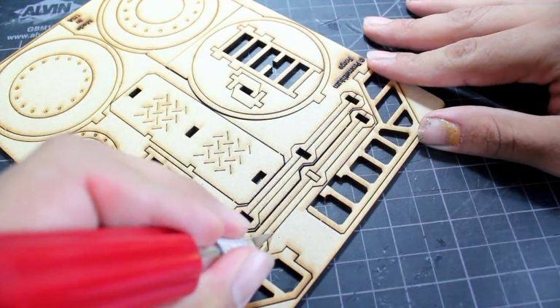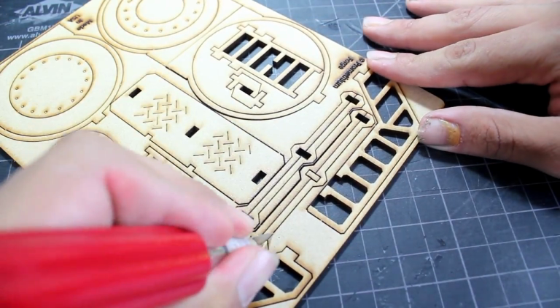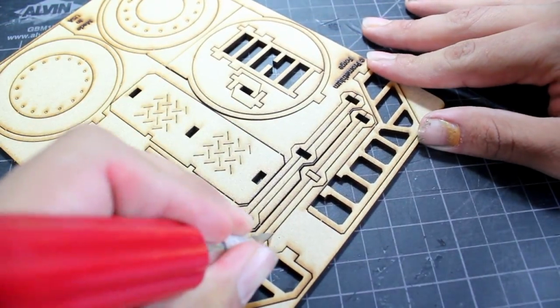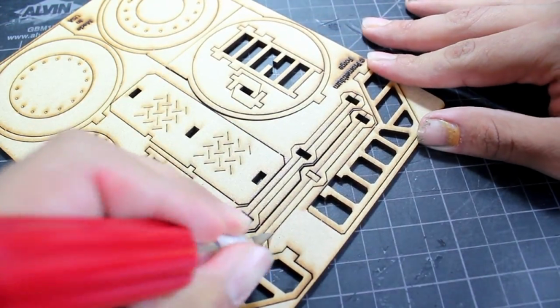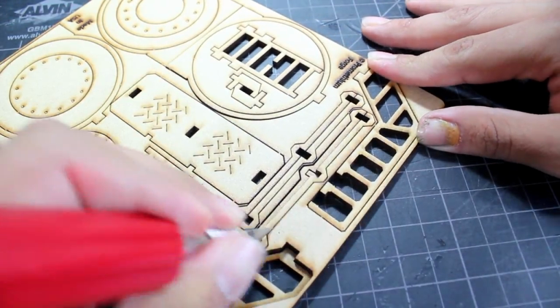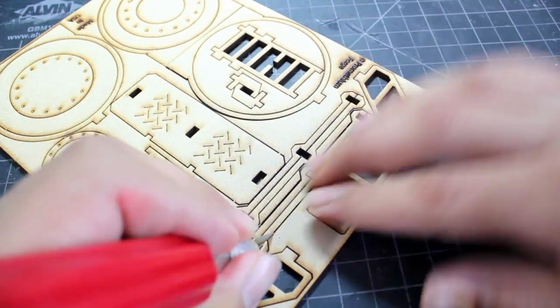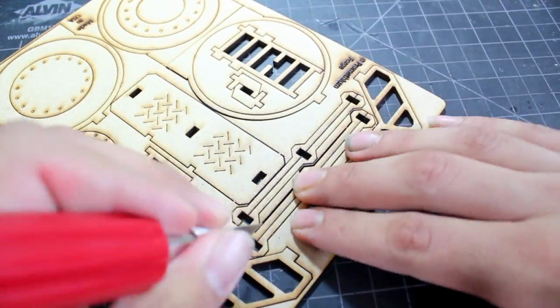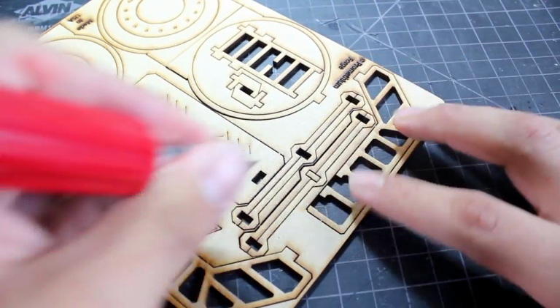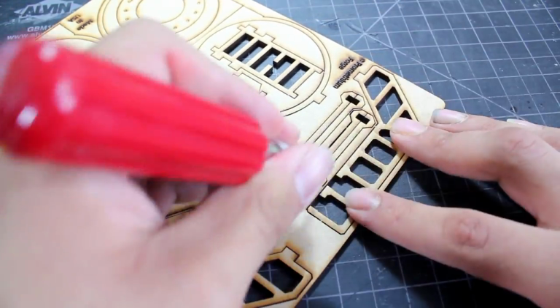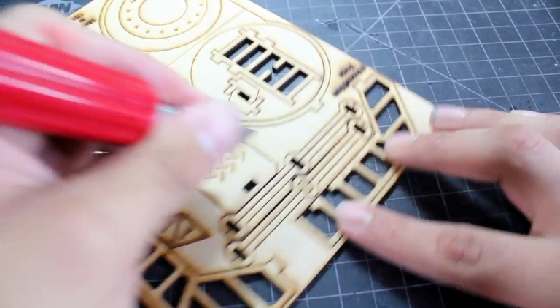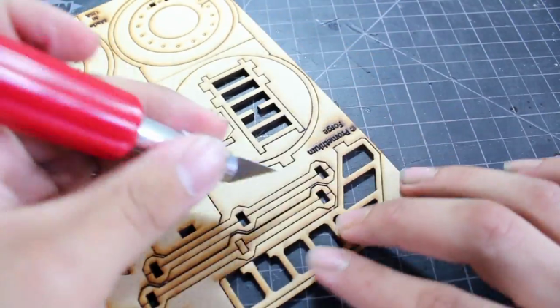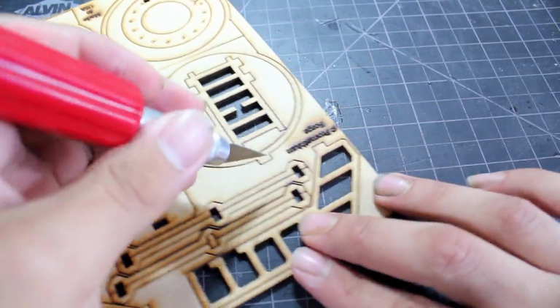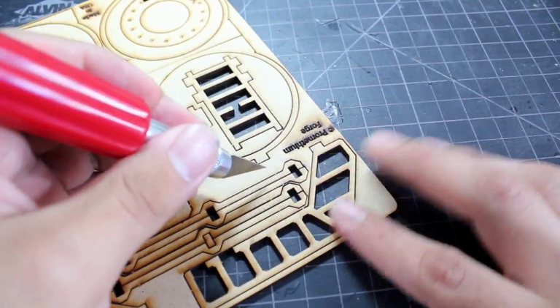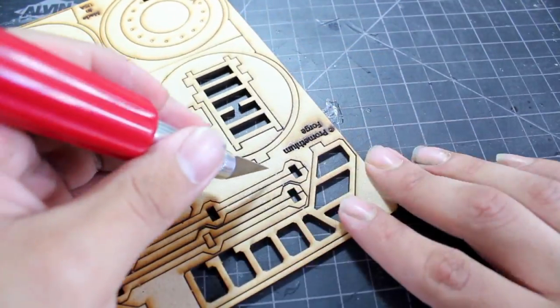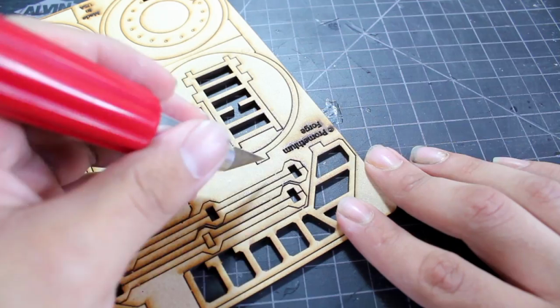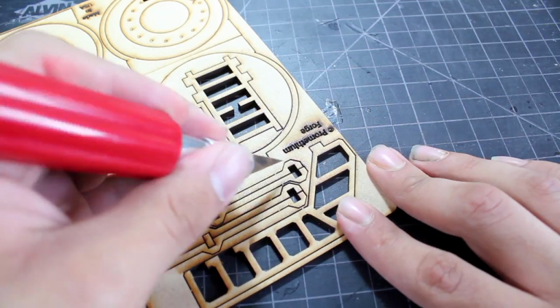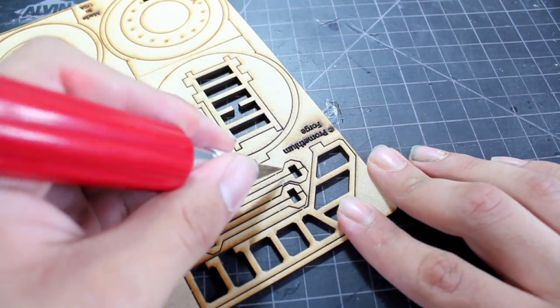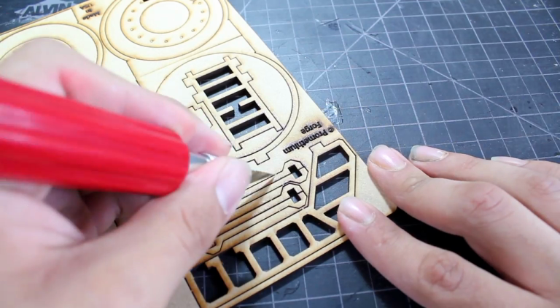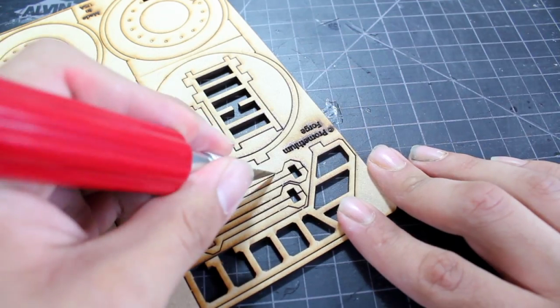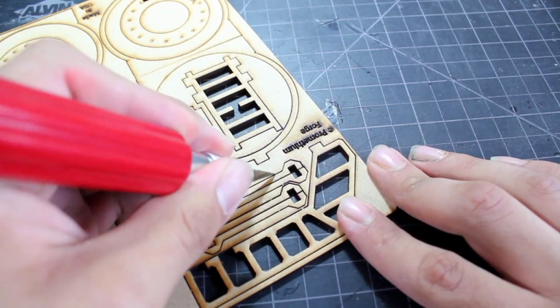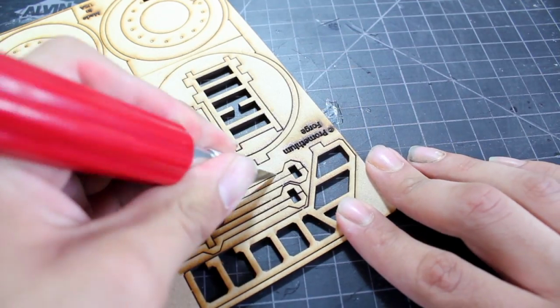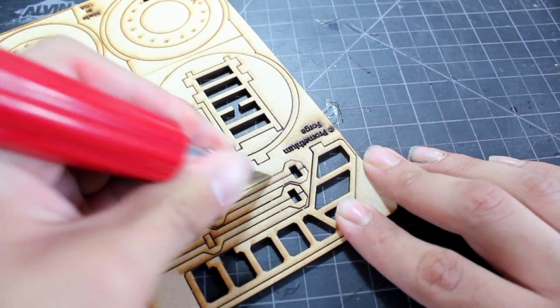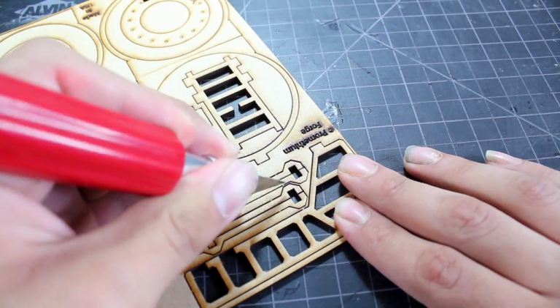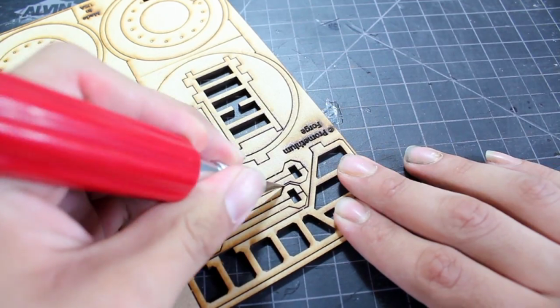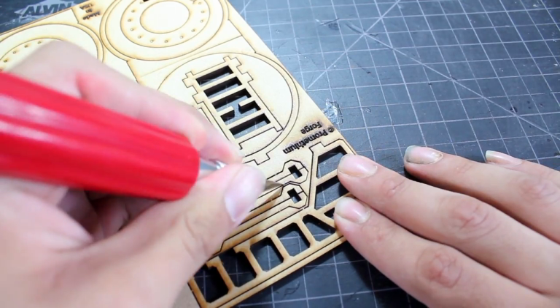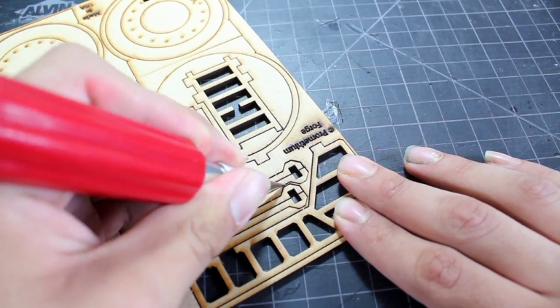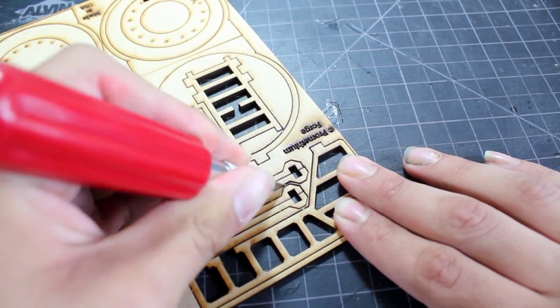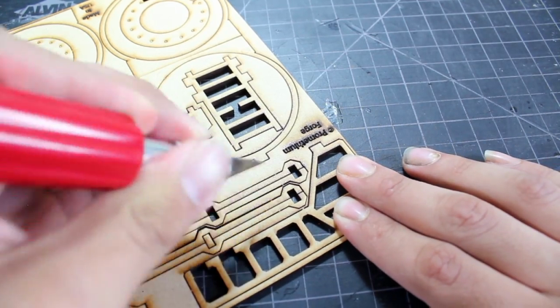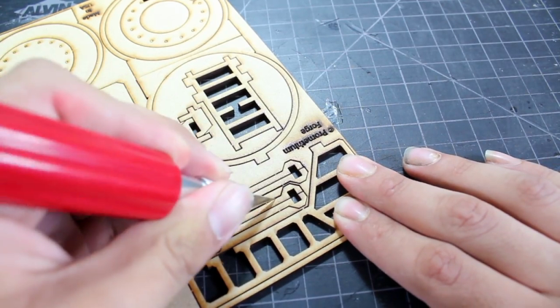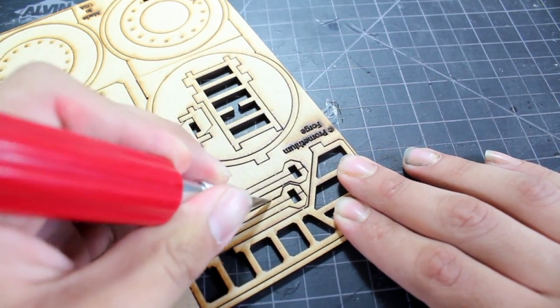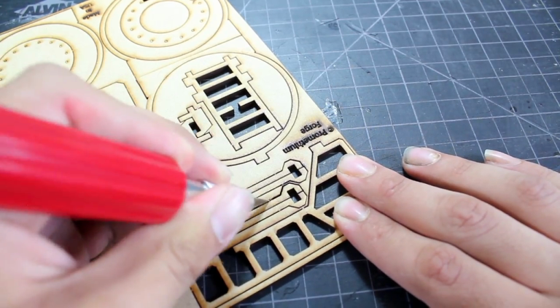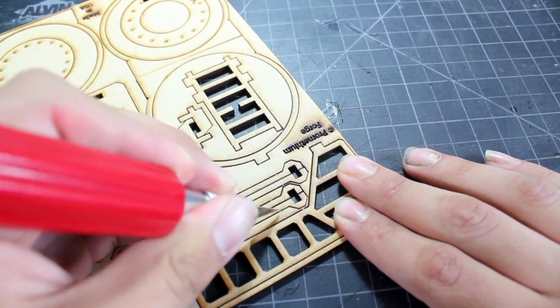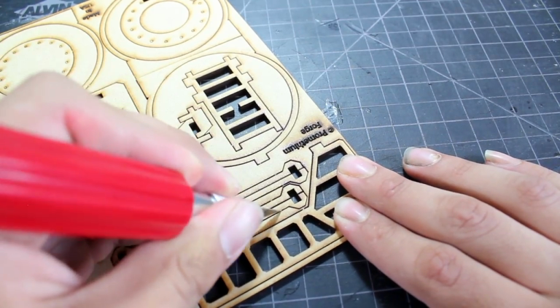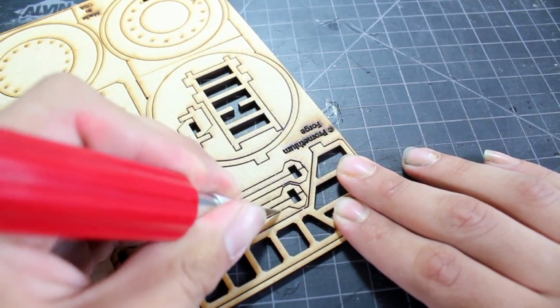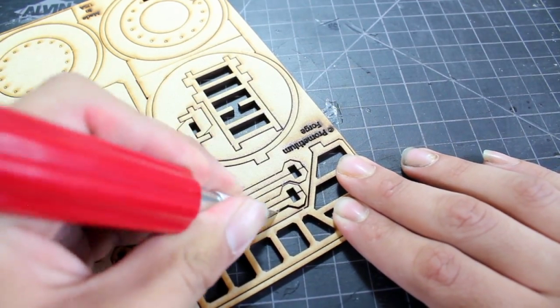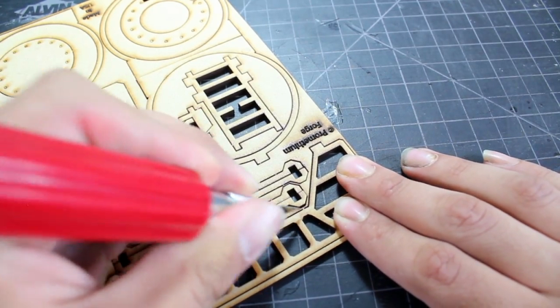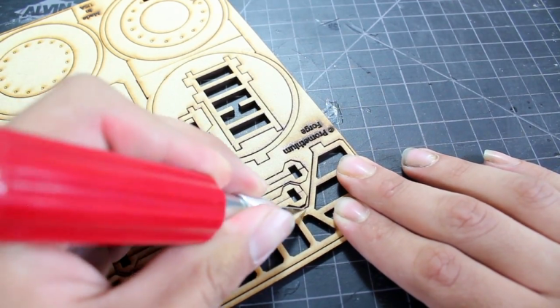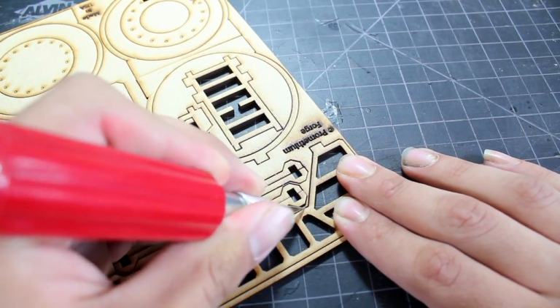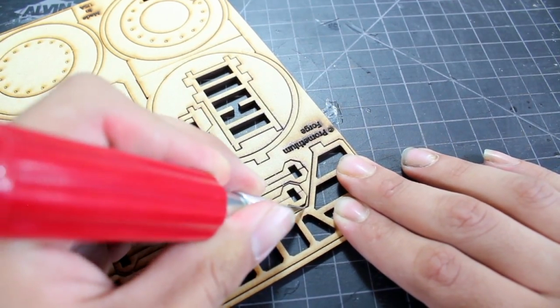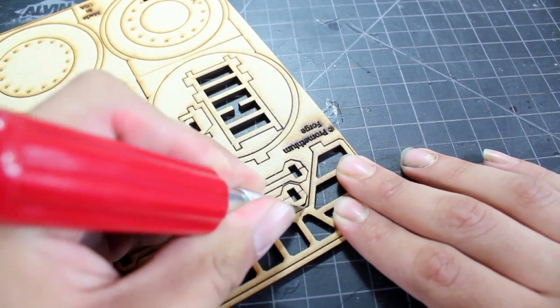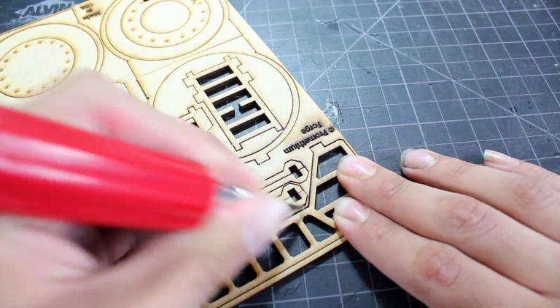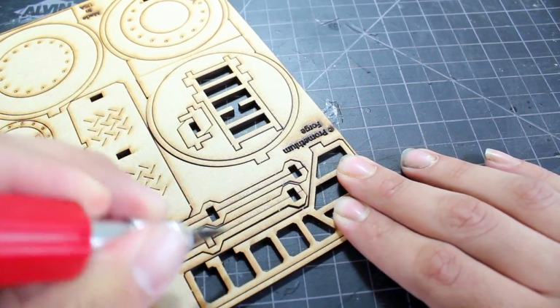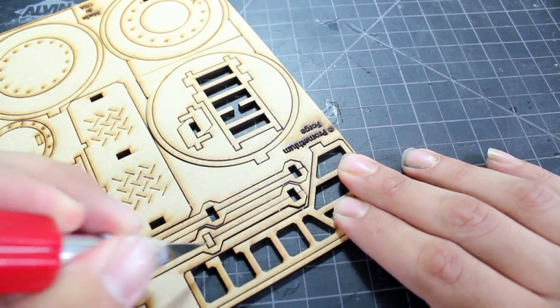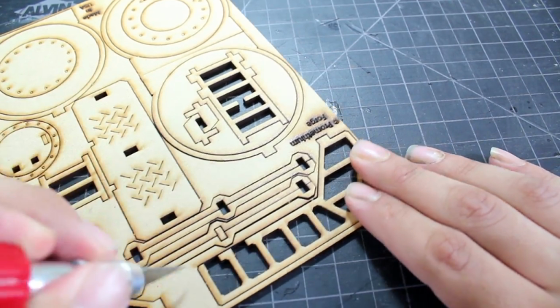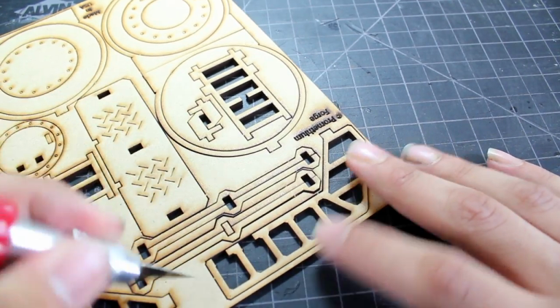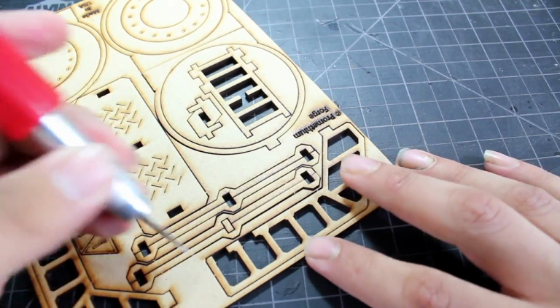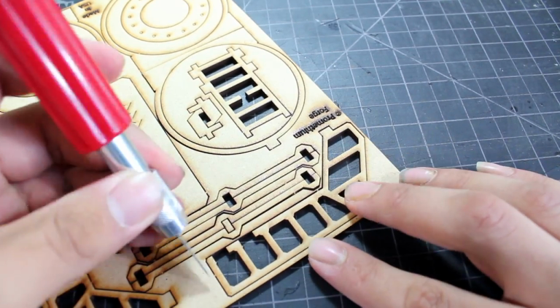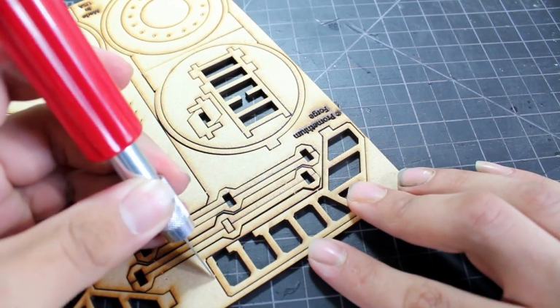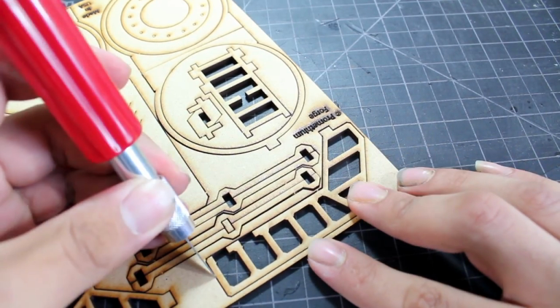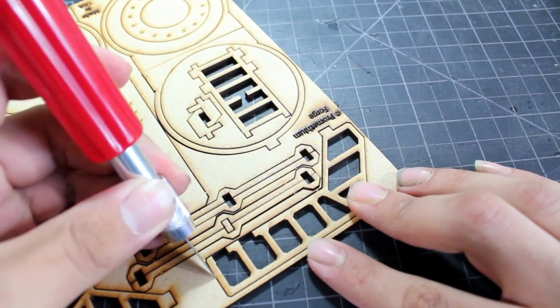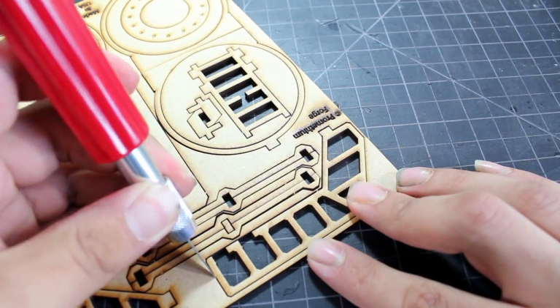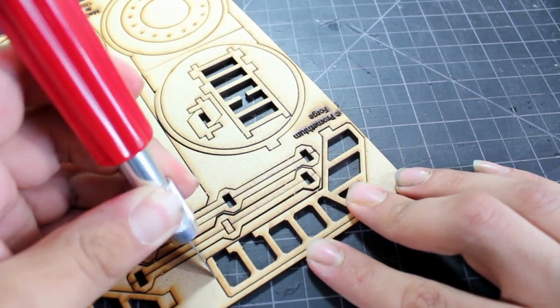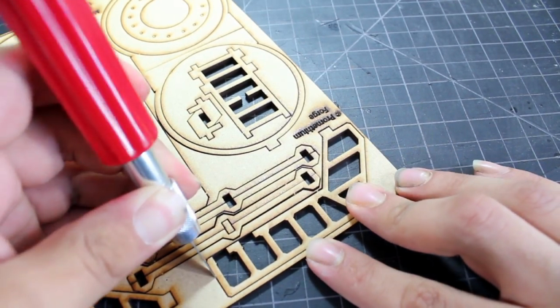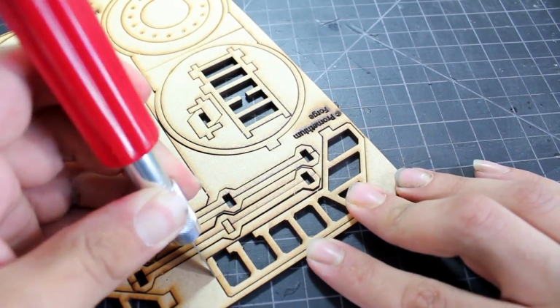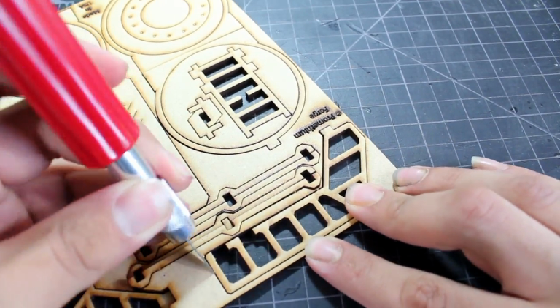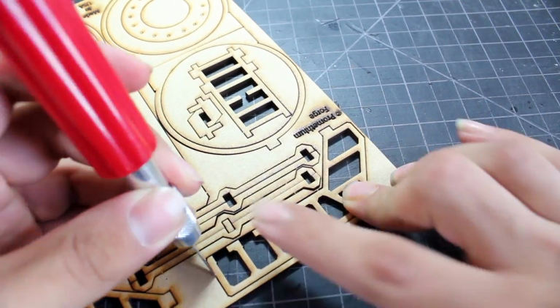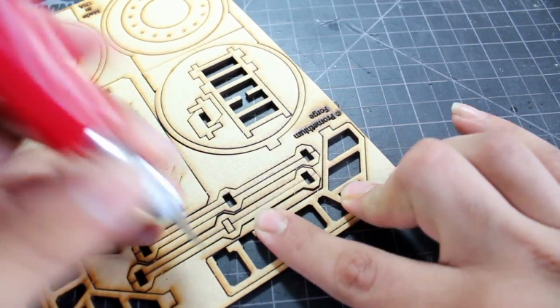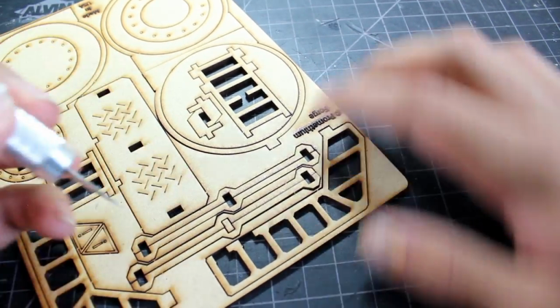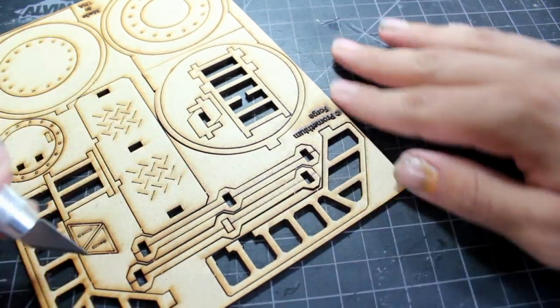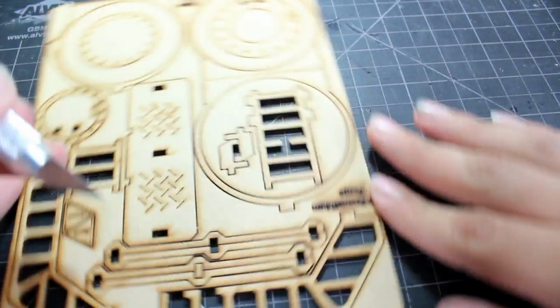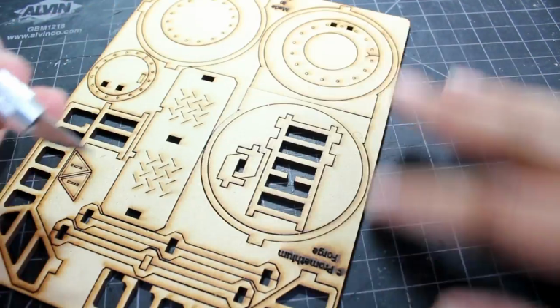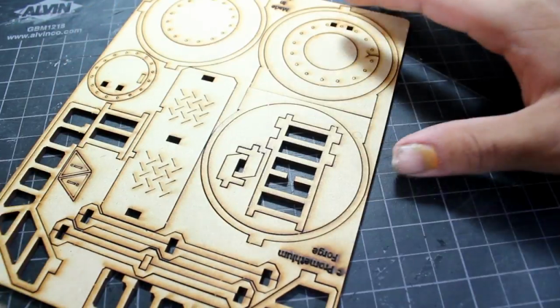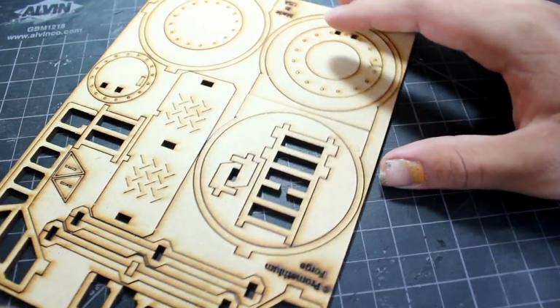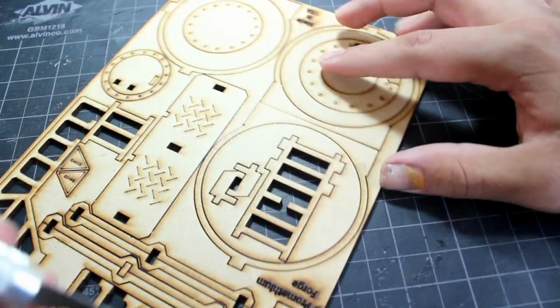Don't use a number 11 hobby blade because you do have to apply a fair amount of pressure, and the number 11 blades could snap.